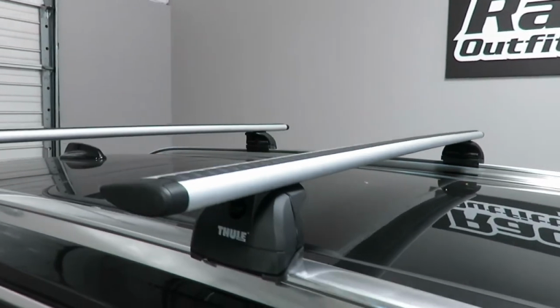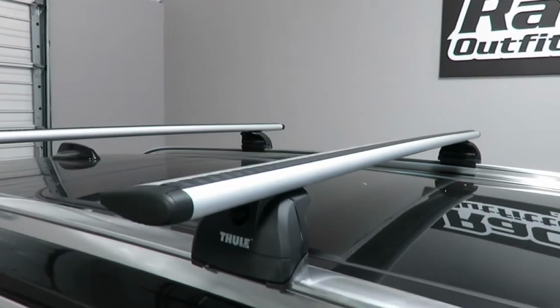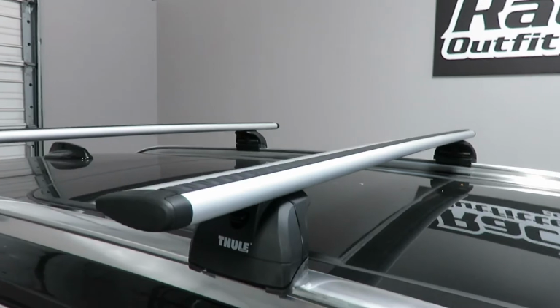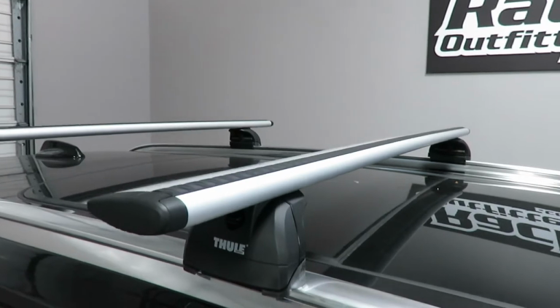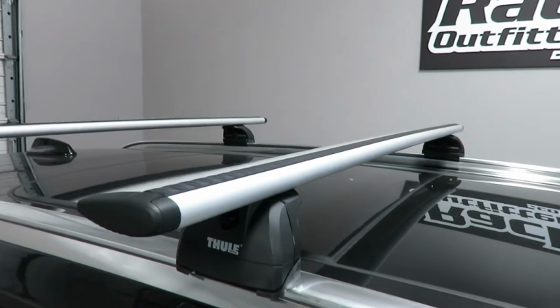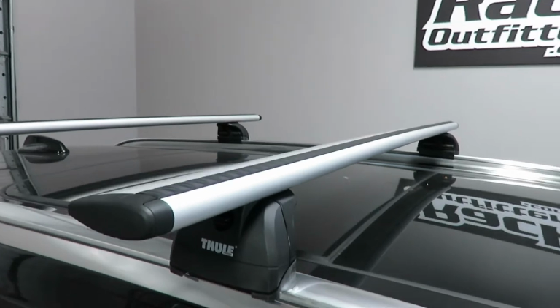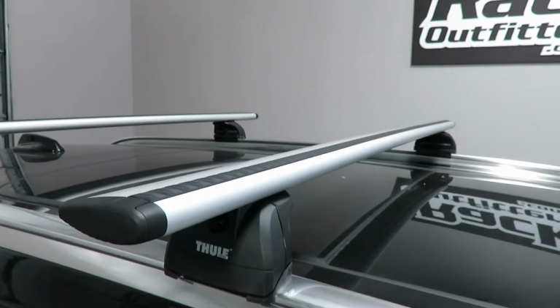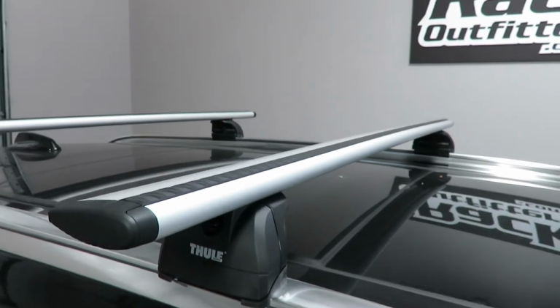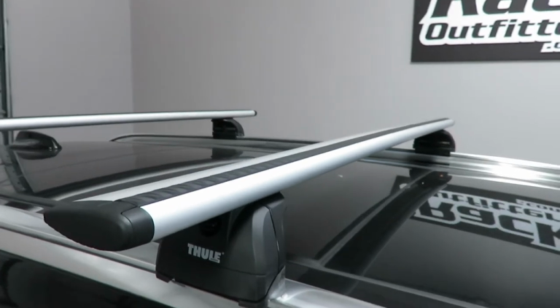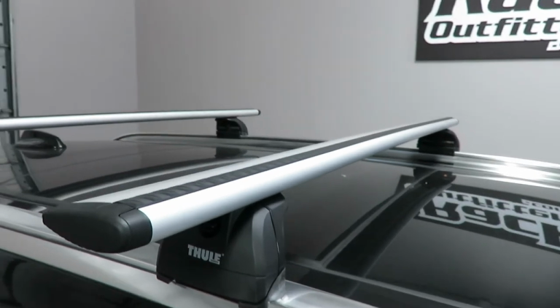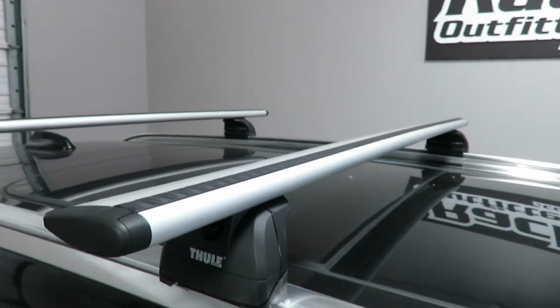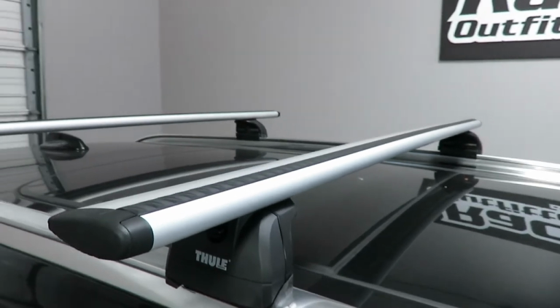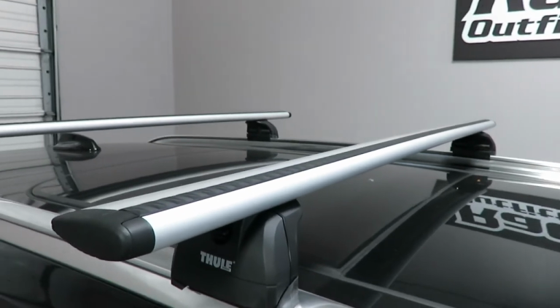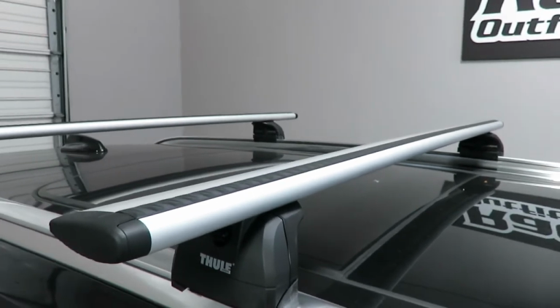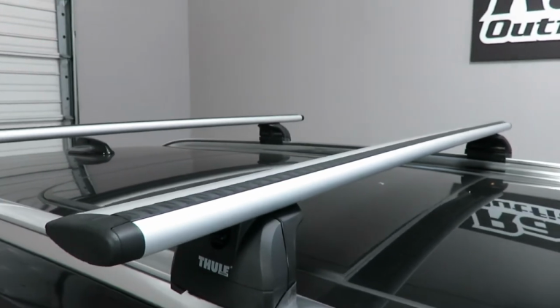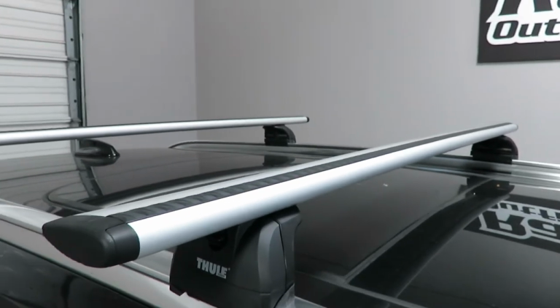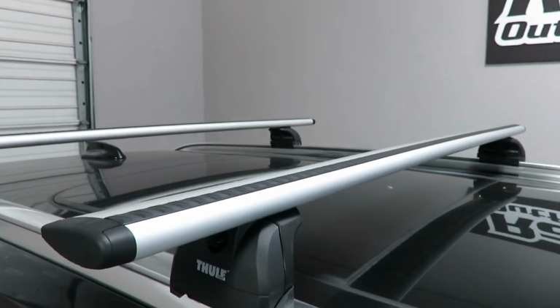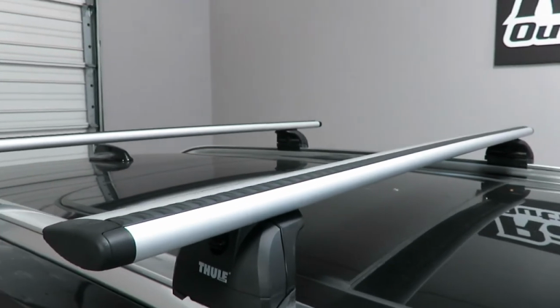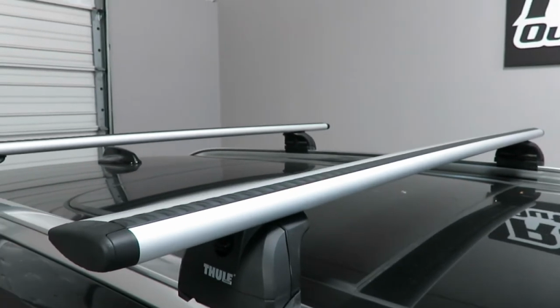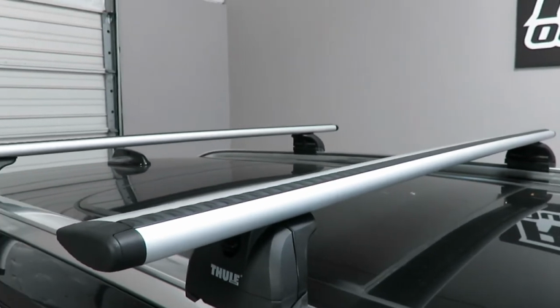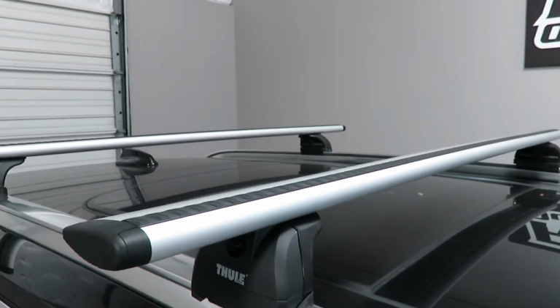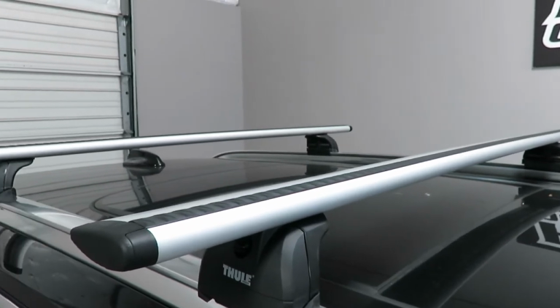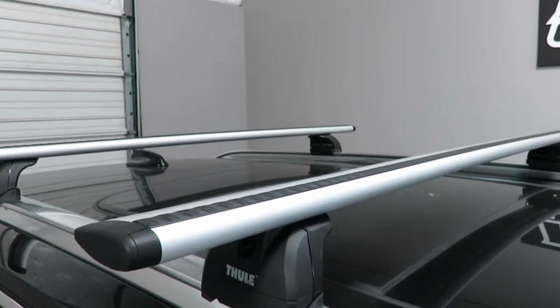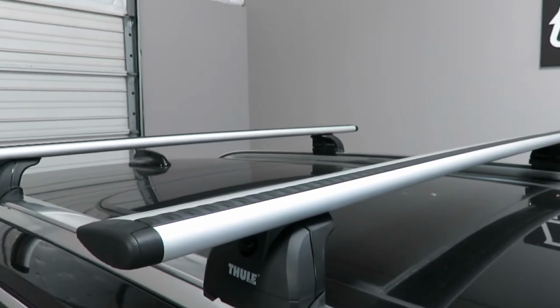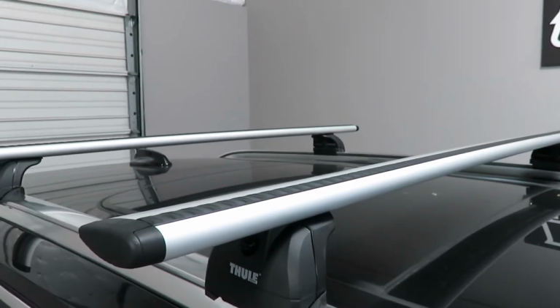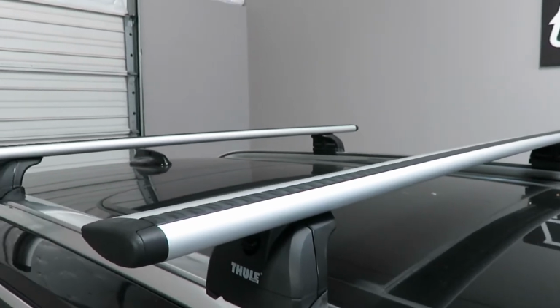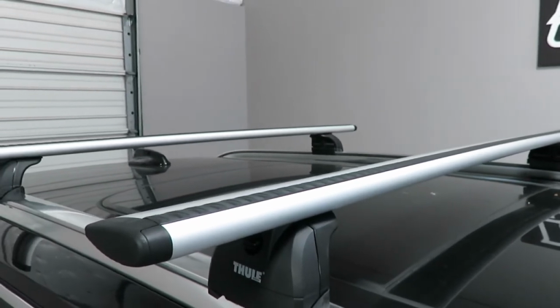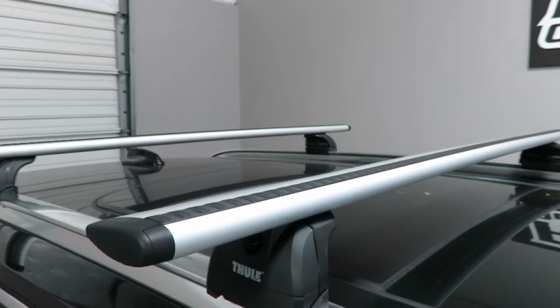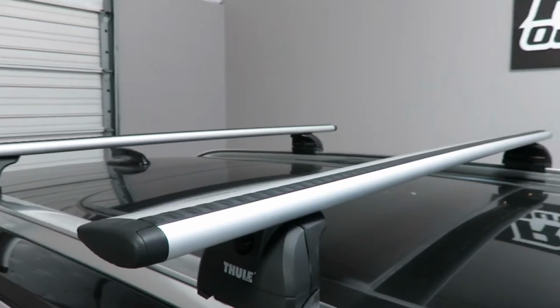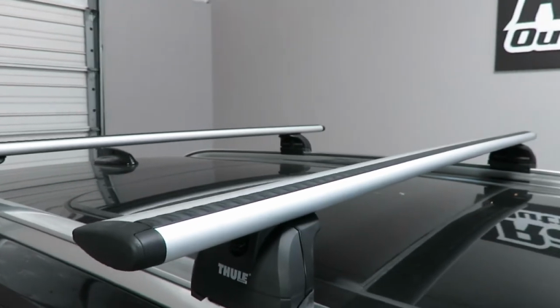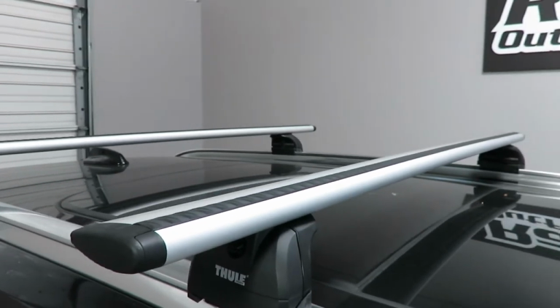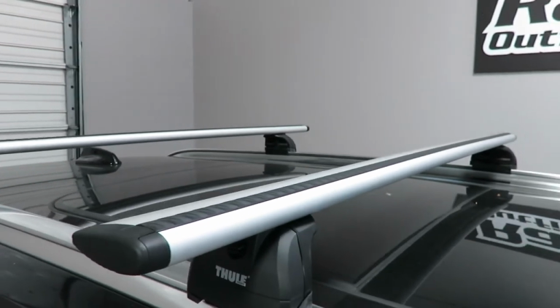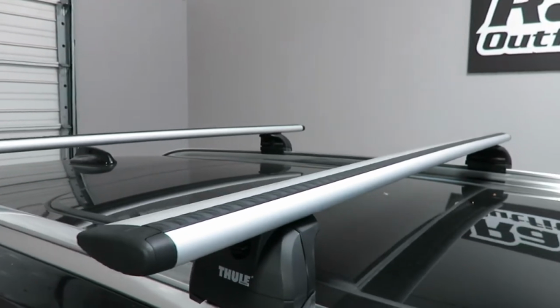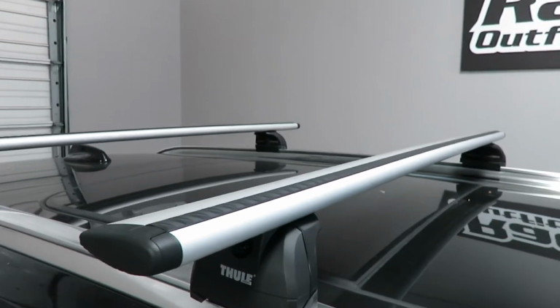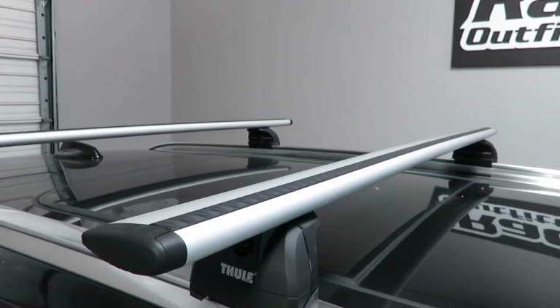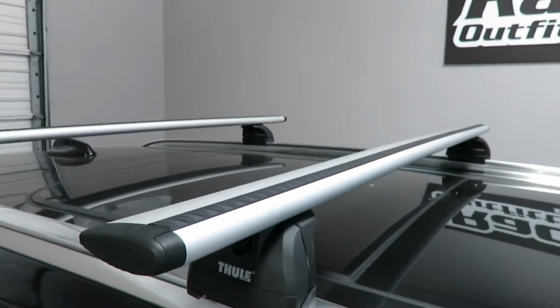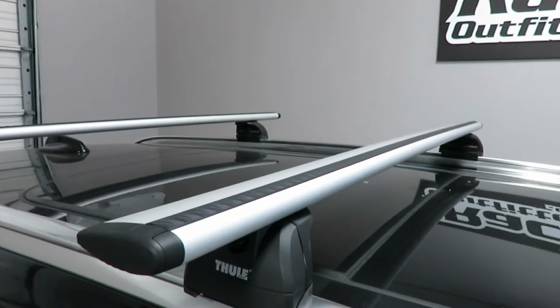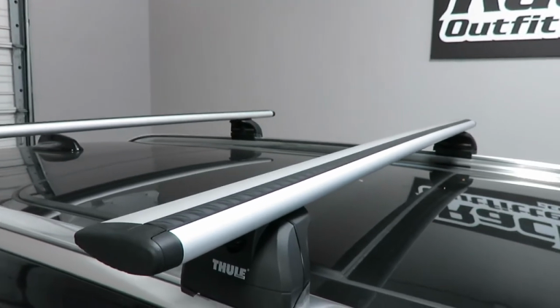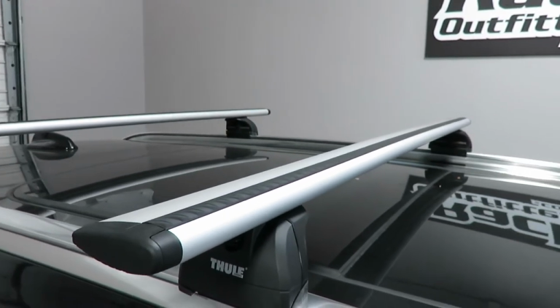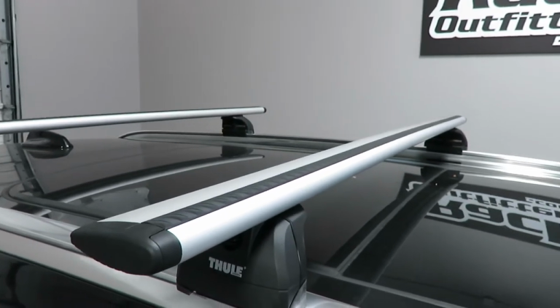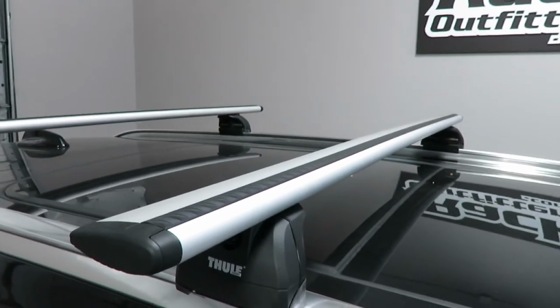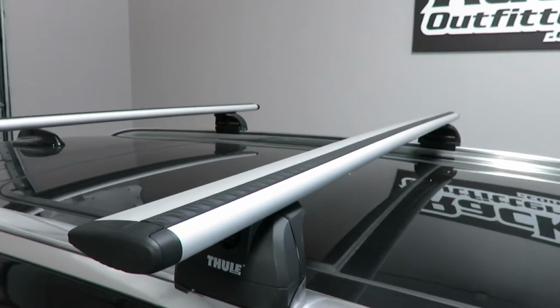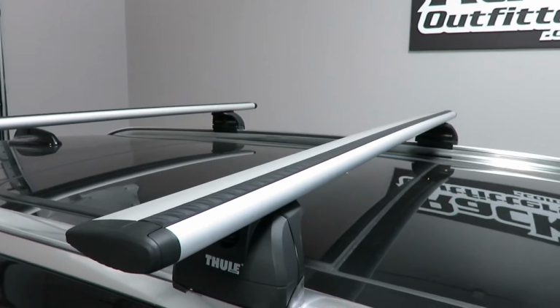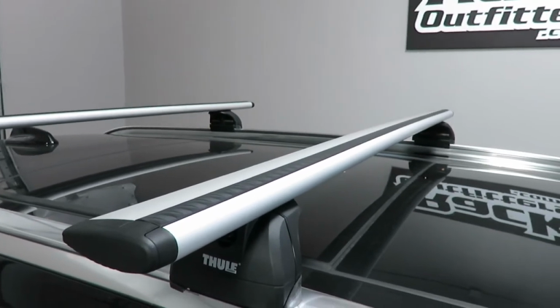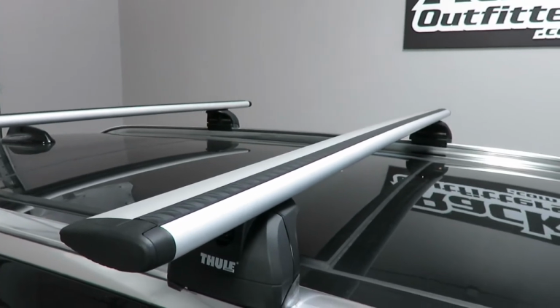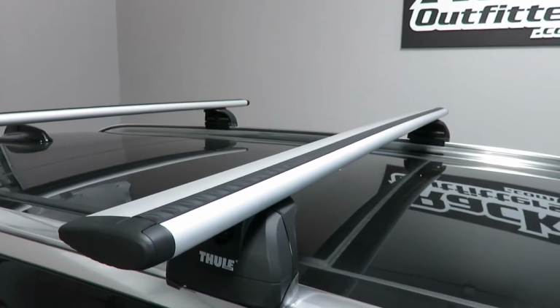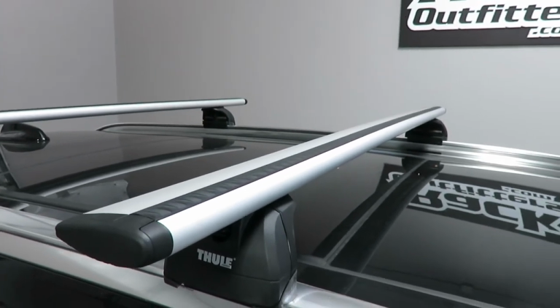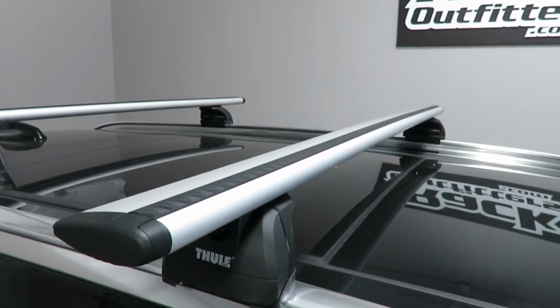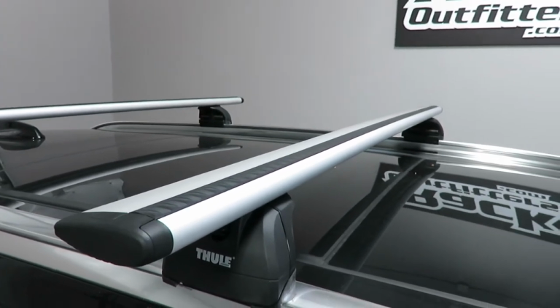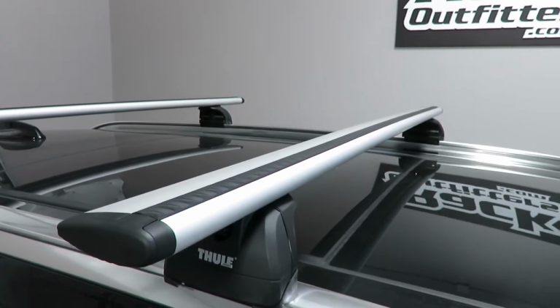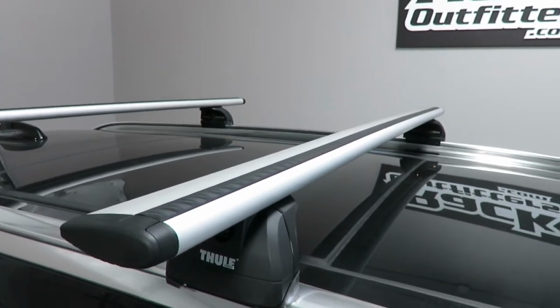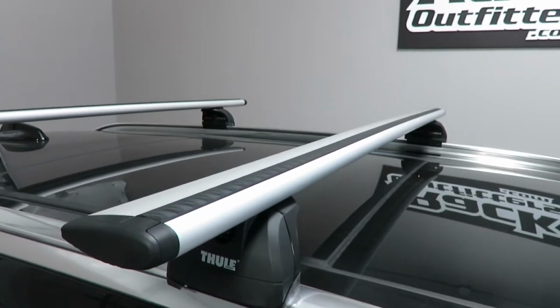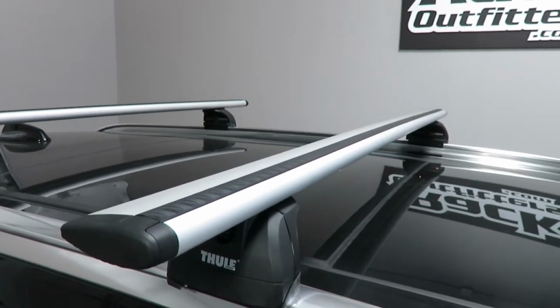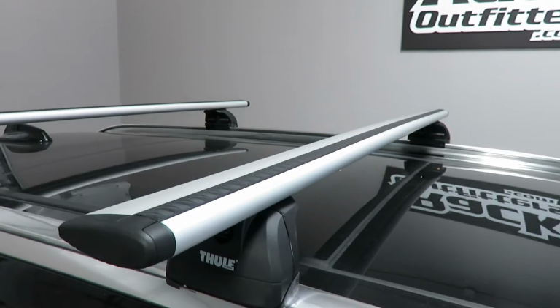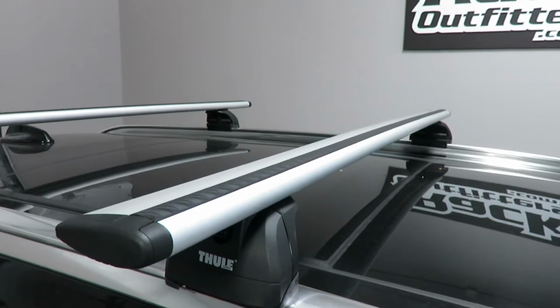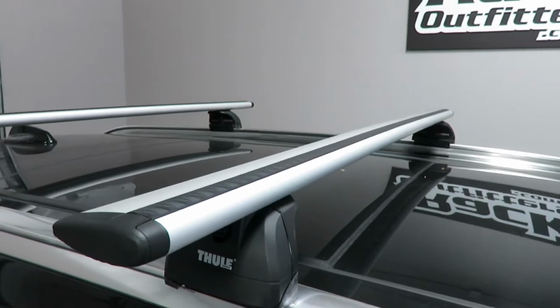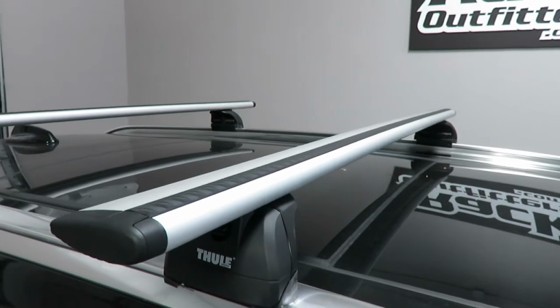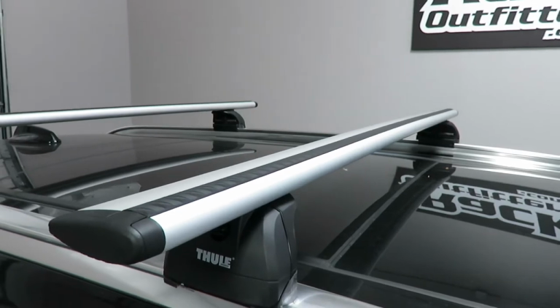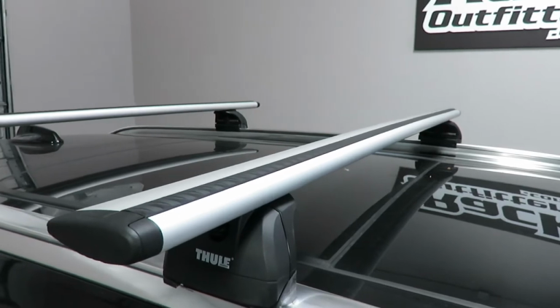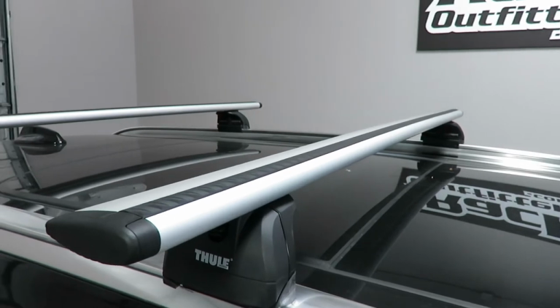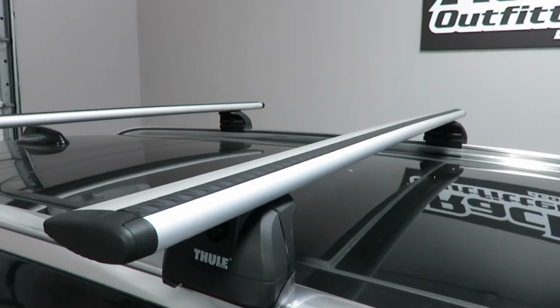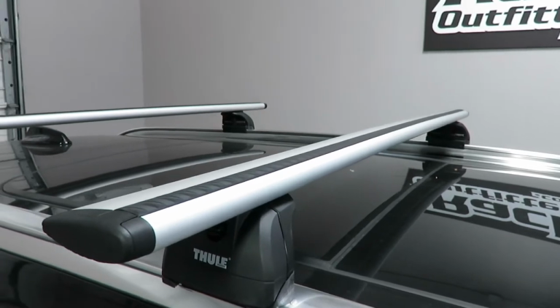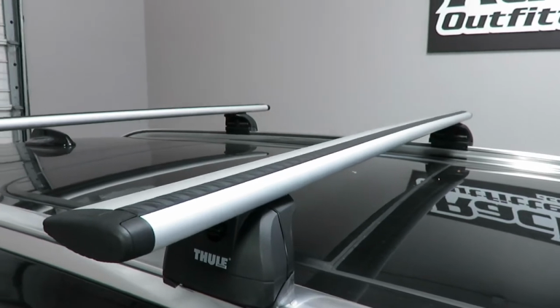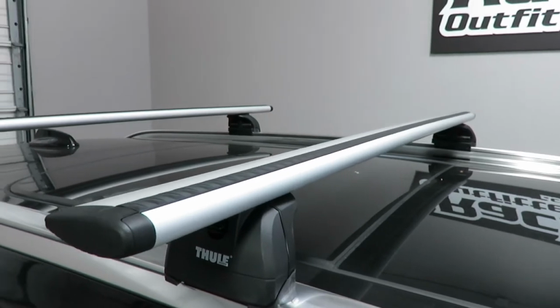This system uses the Aeroblade bars in silver, 53 inches in length.